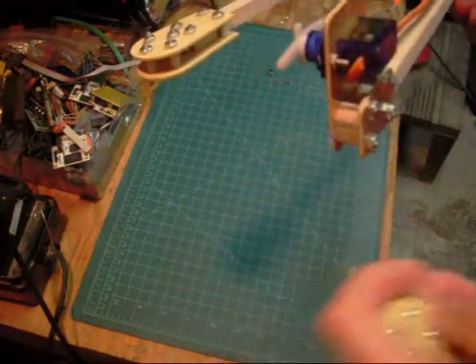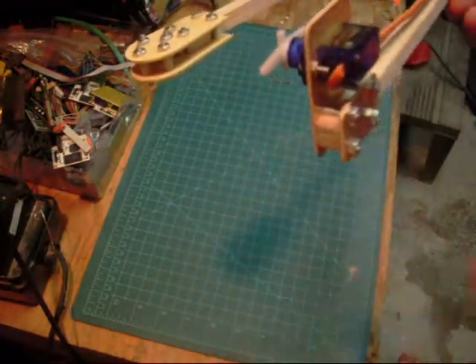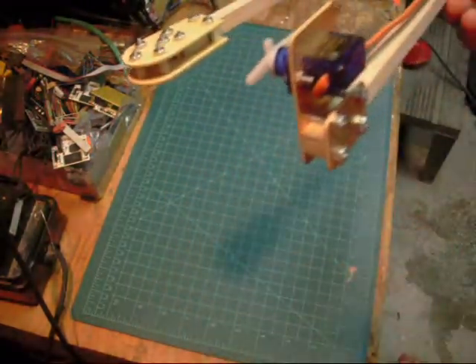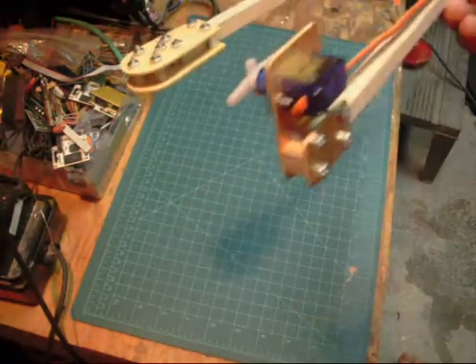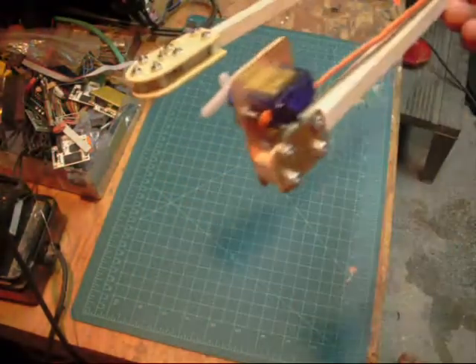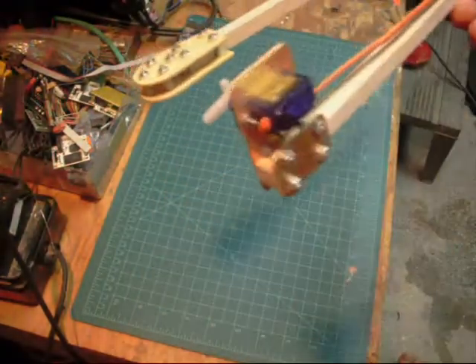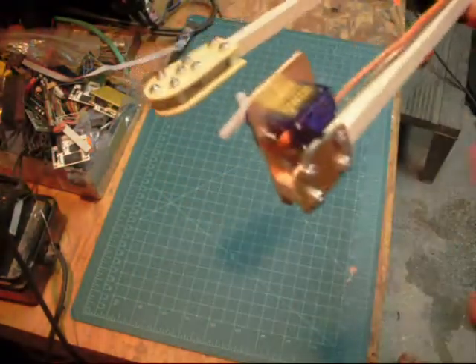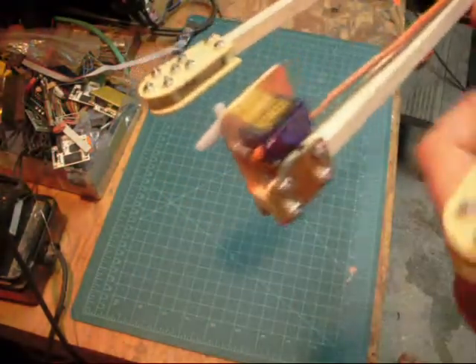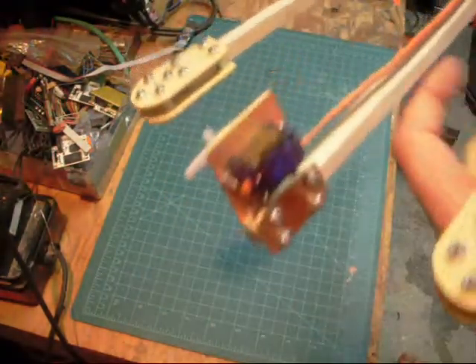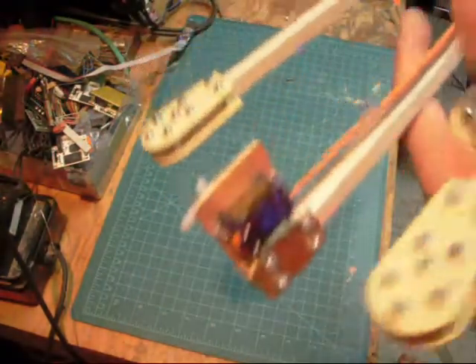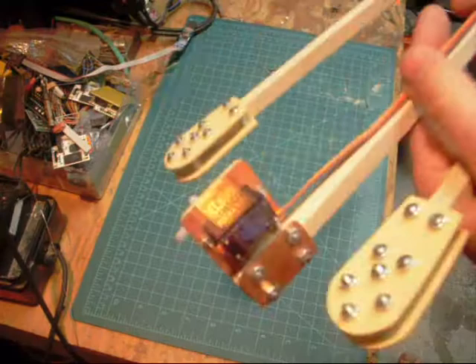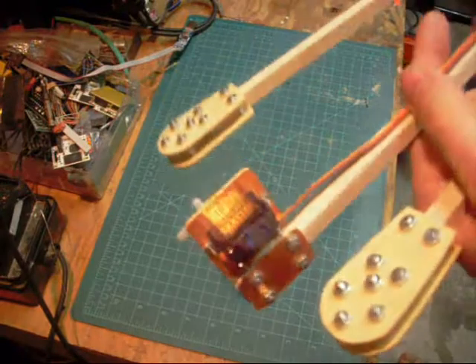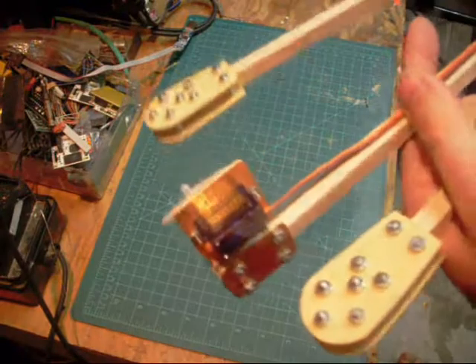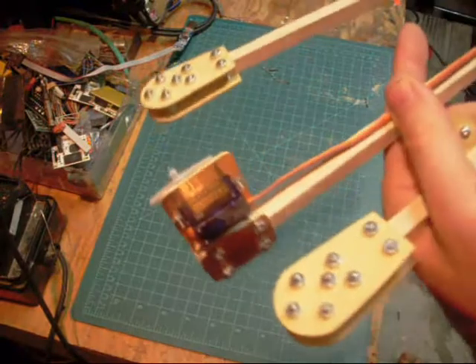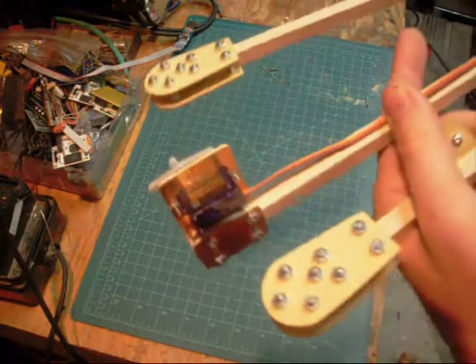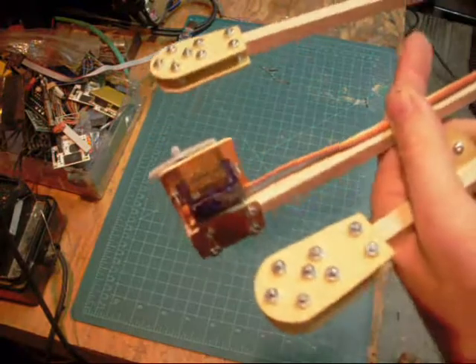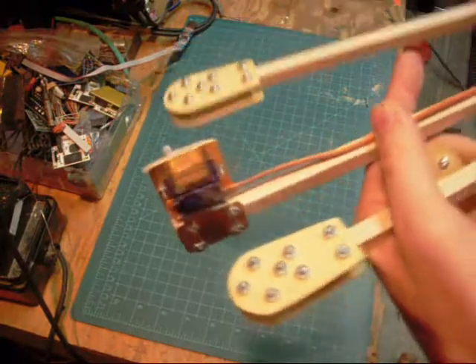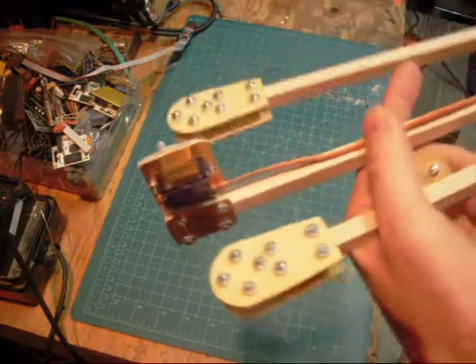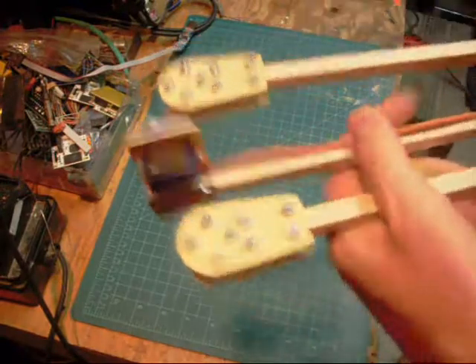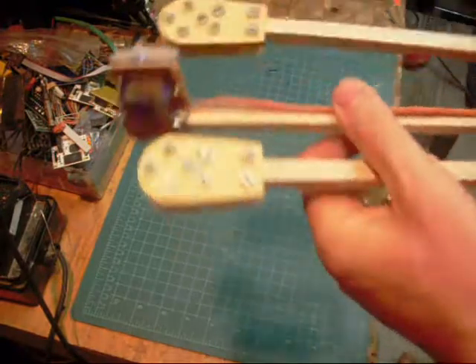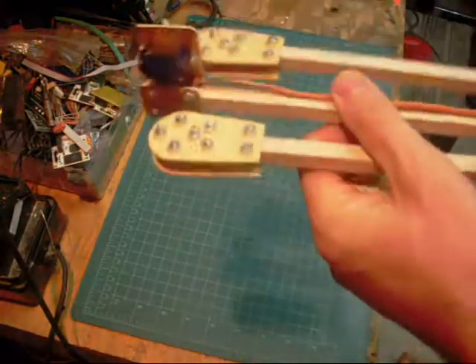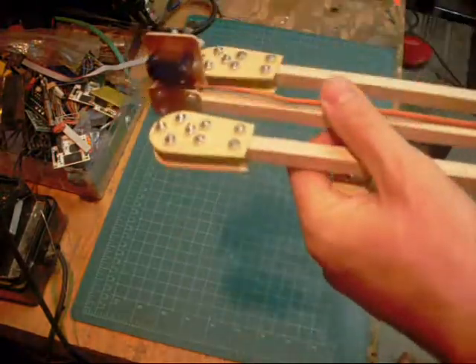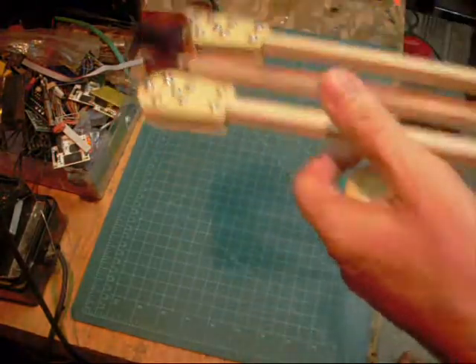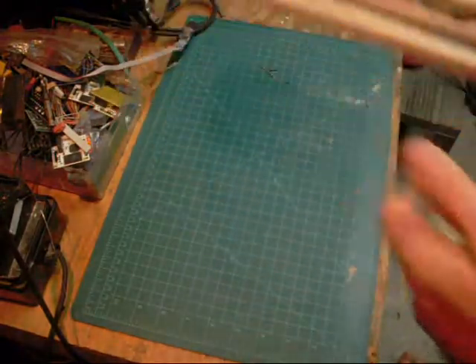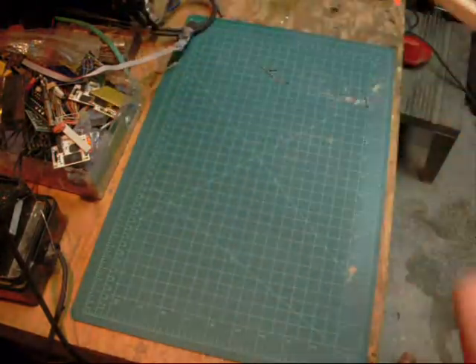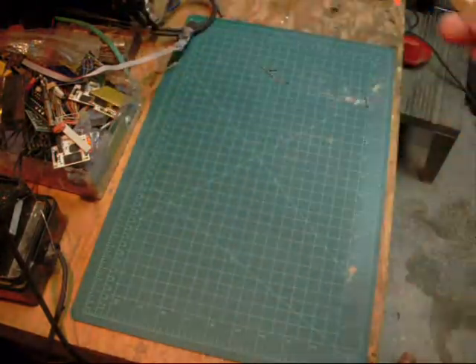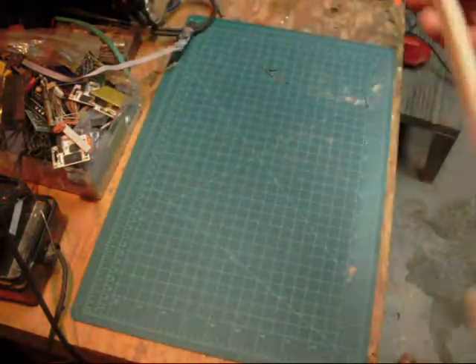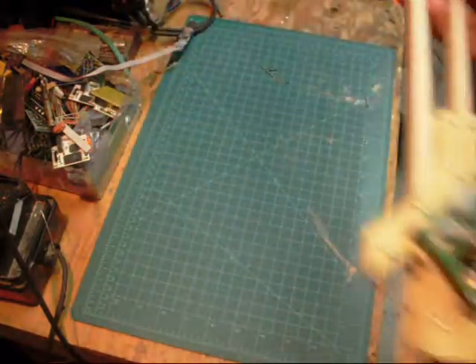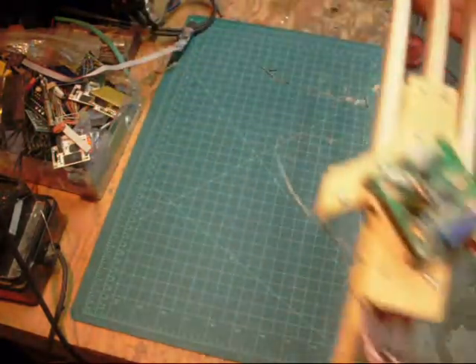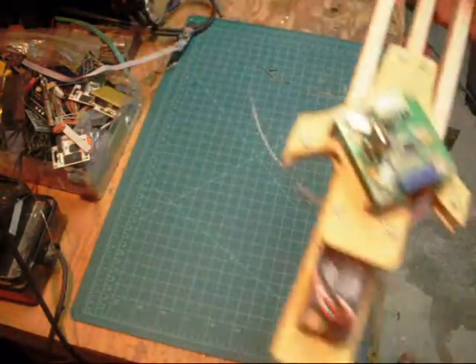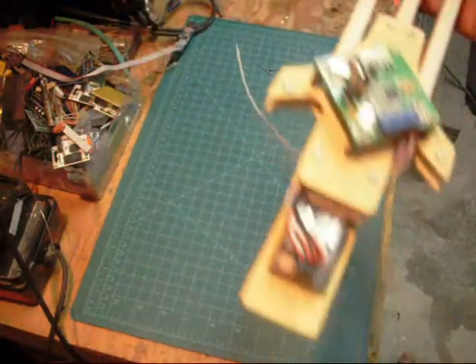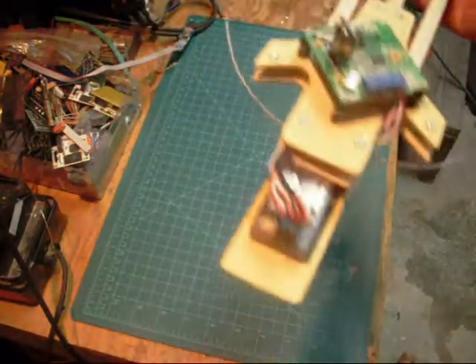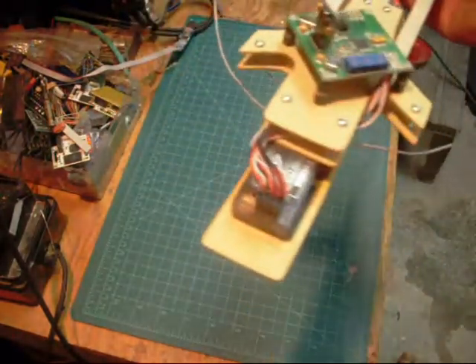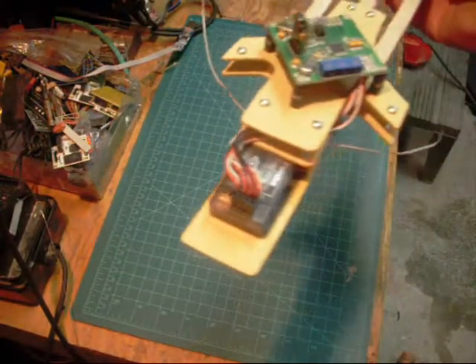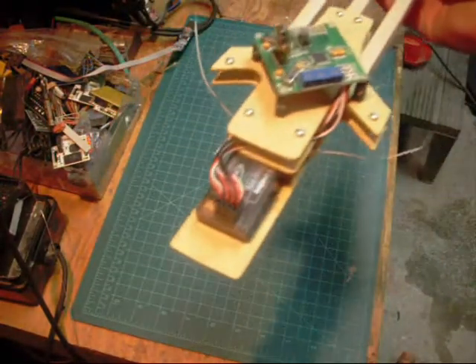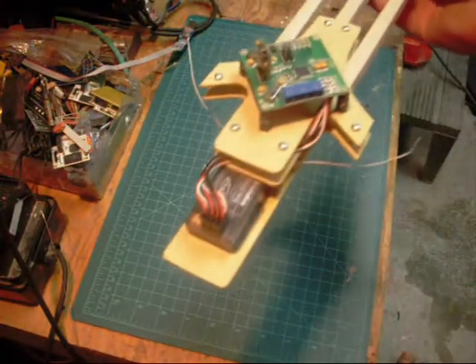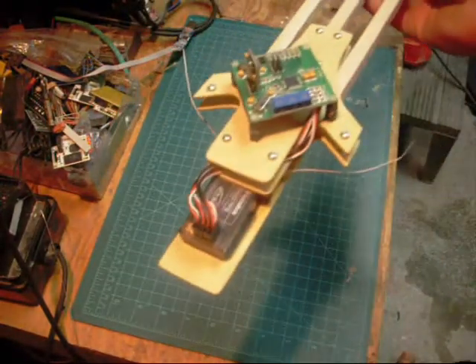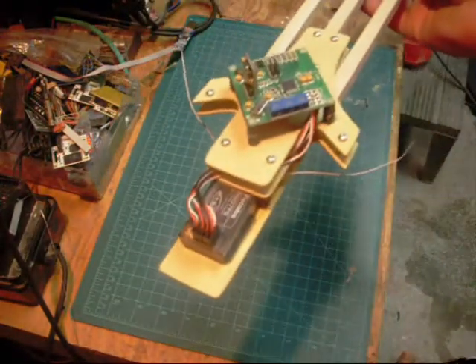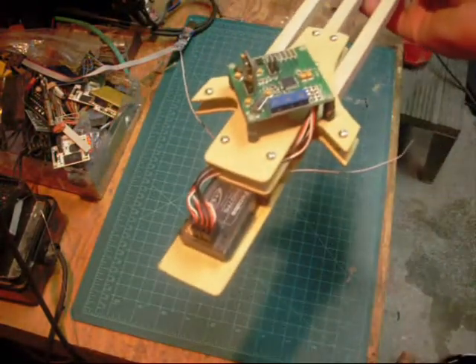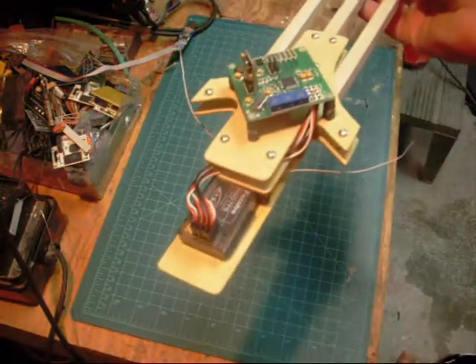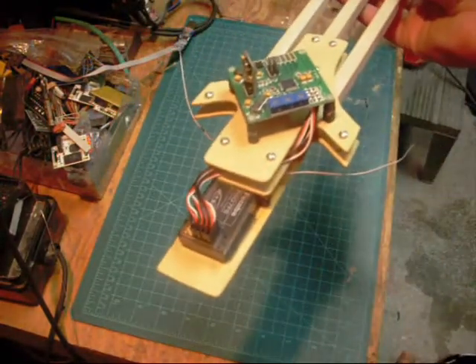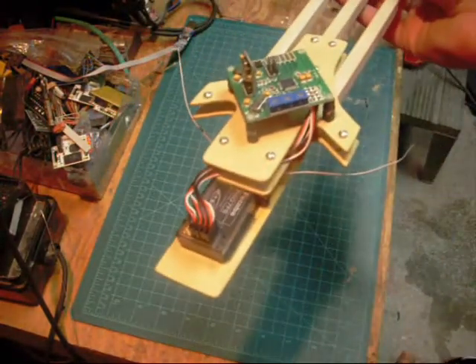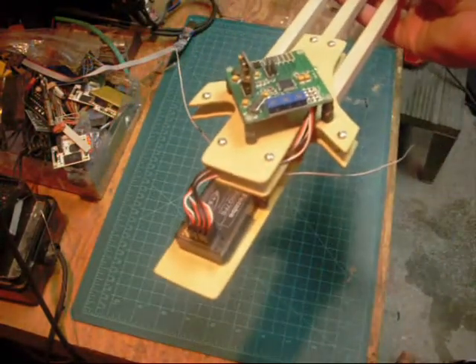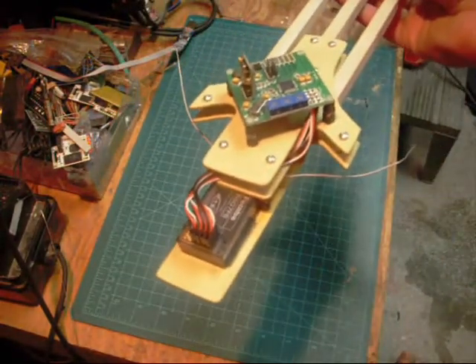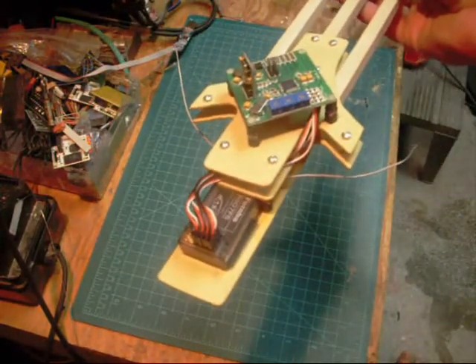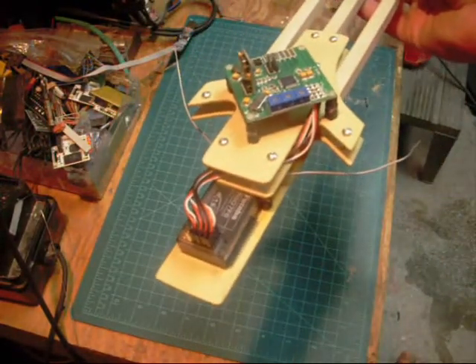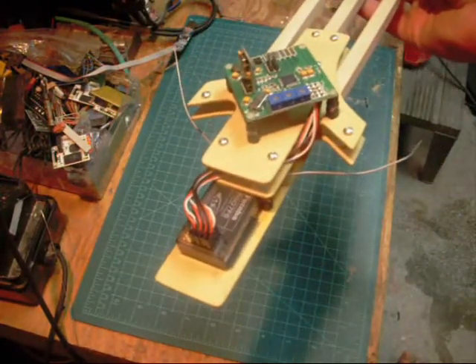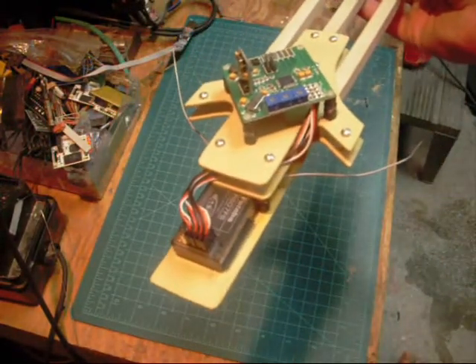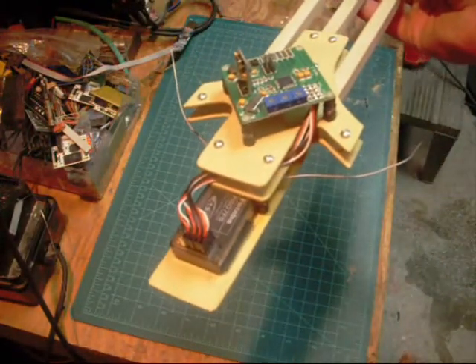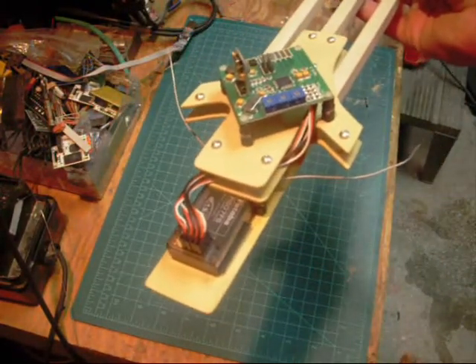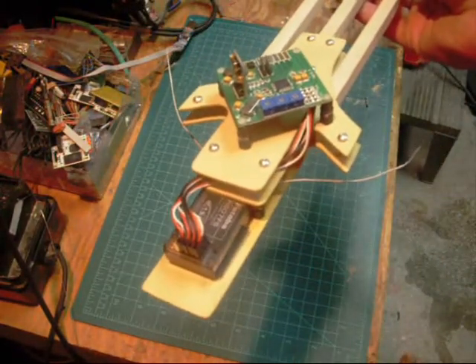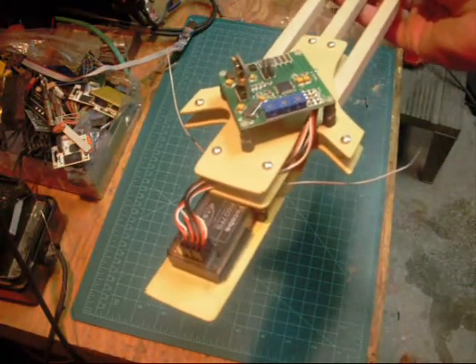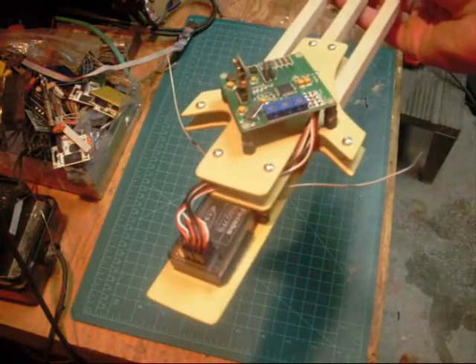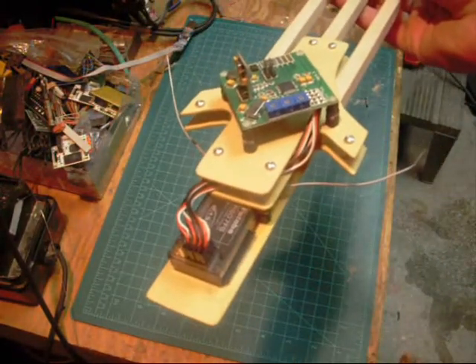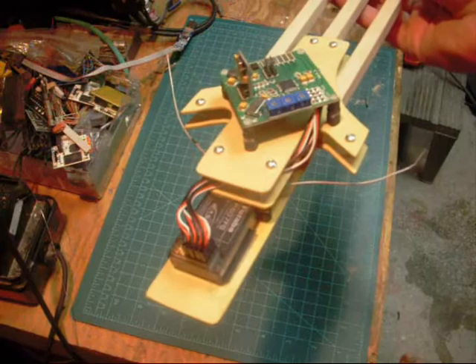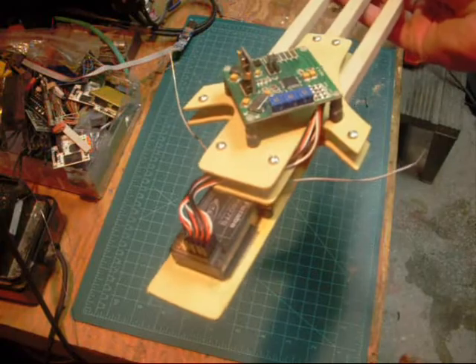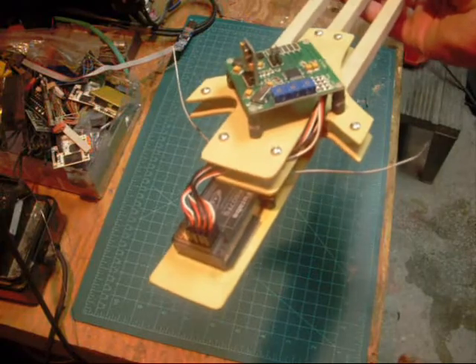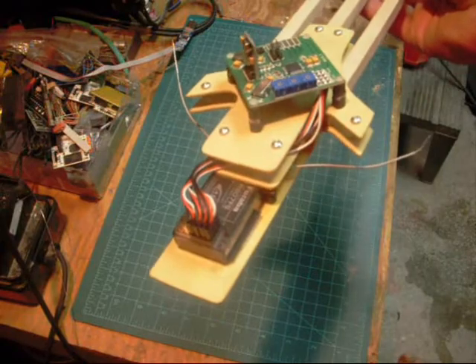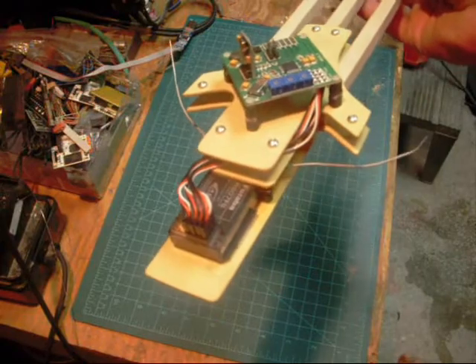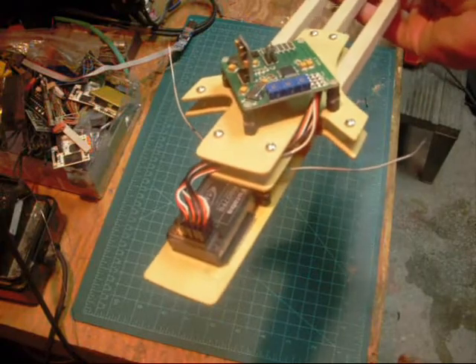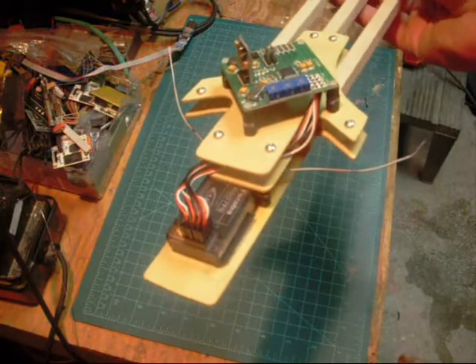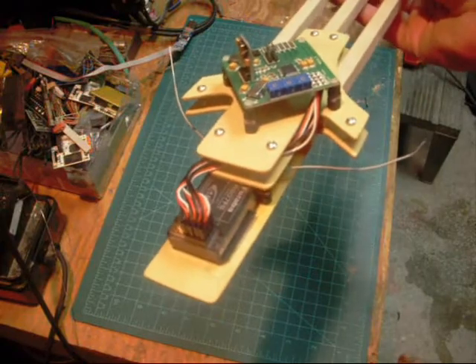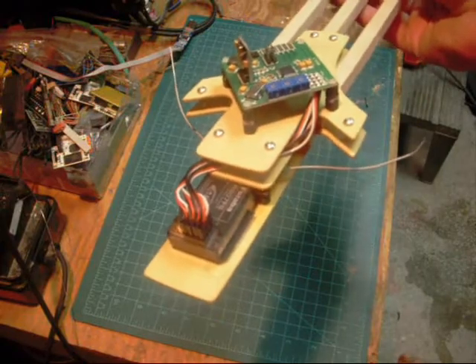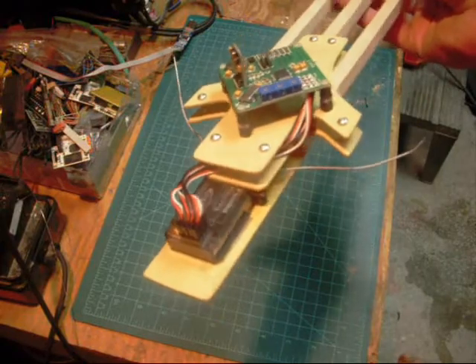So that's it — a little update on my tricopter project. Feel free to give me any comments!